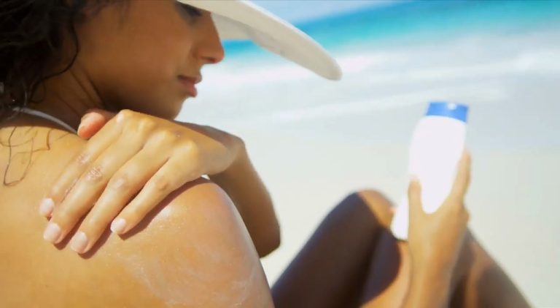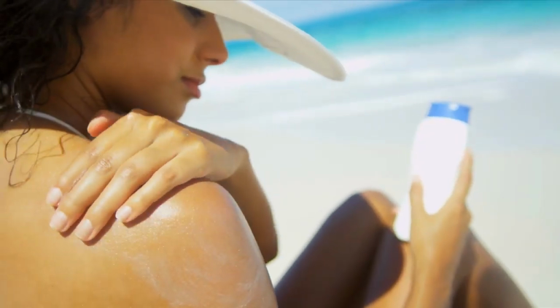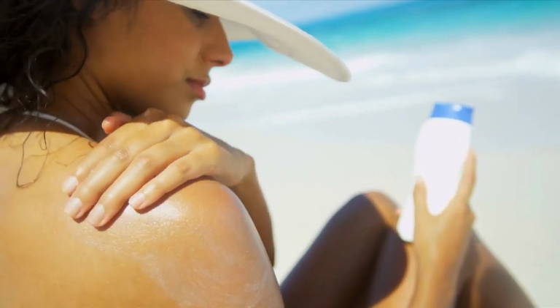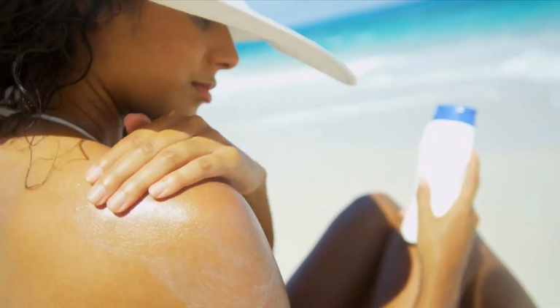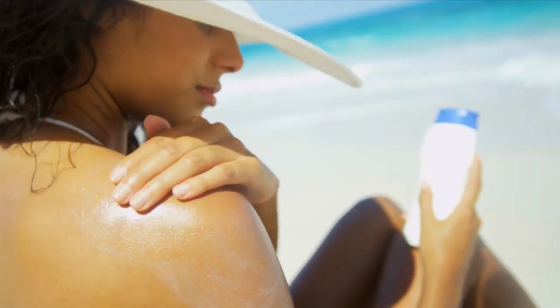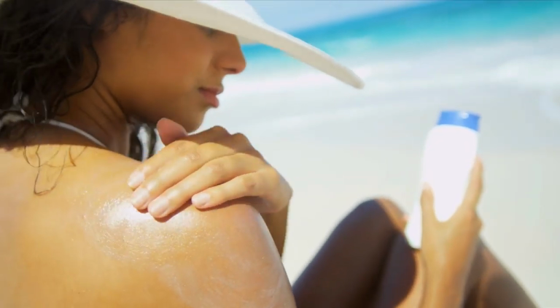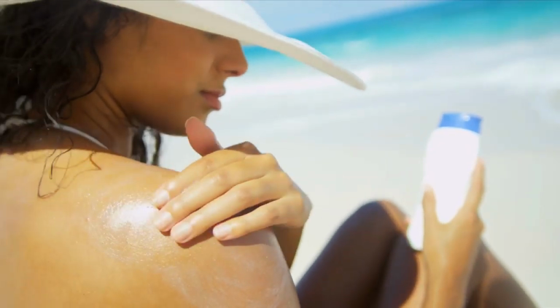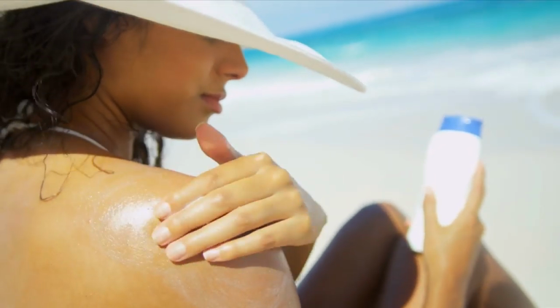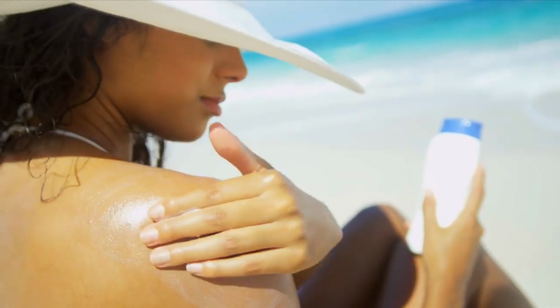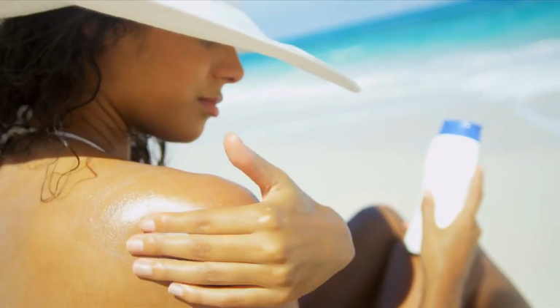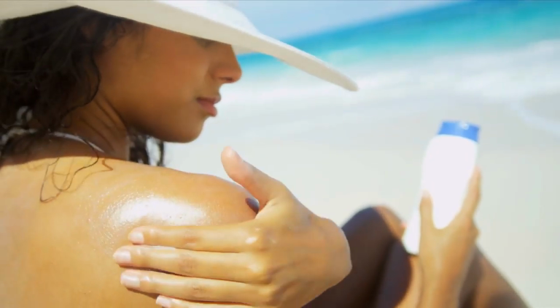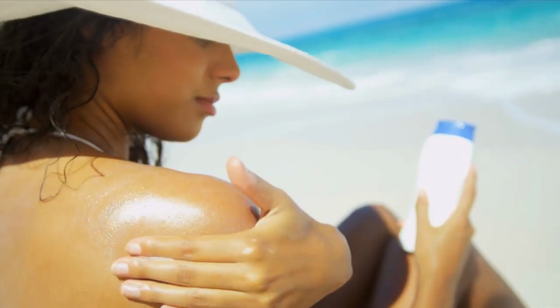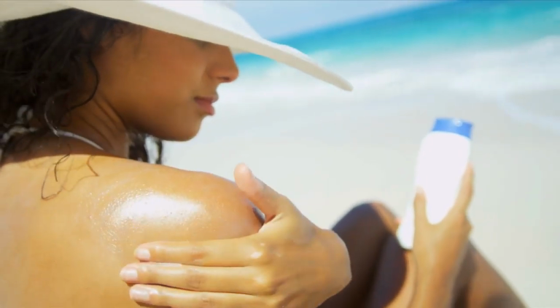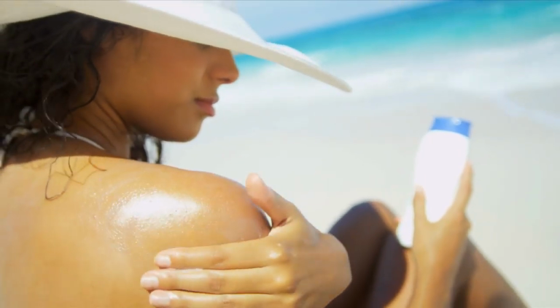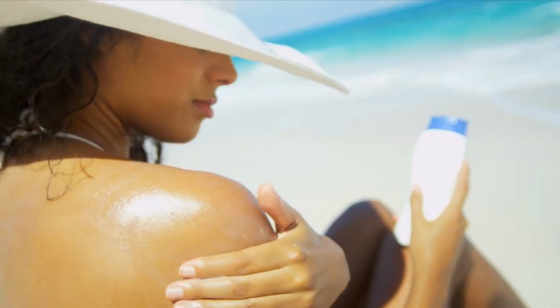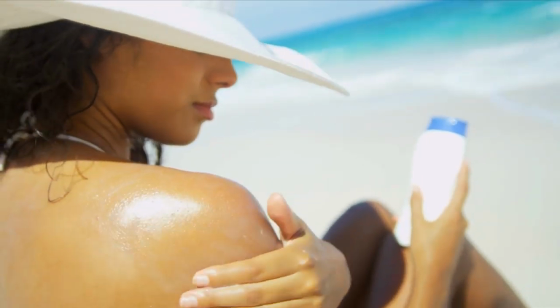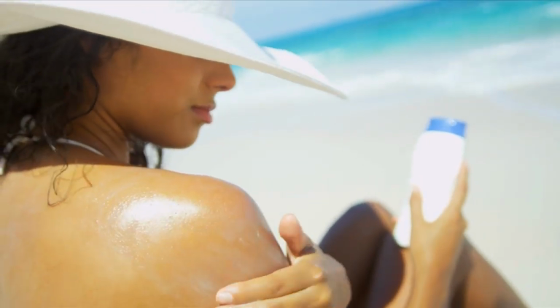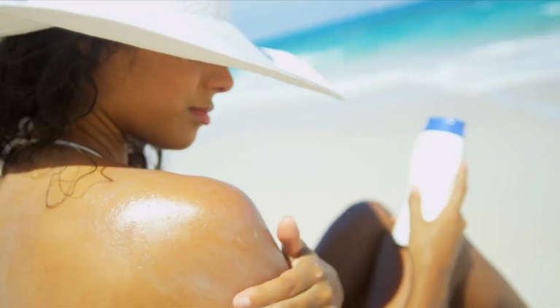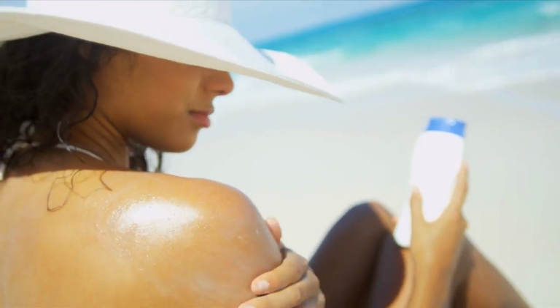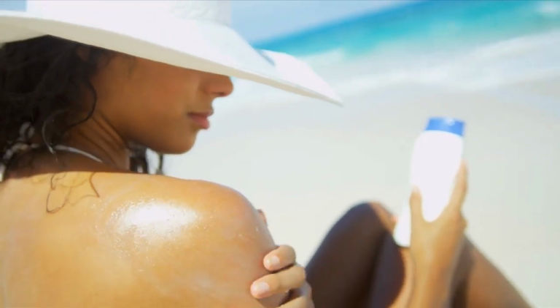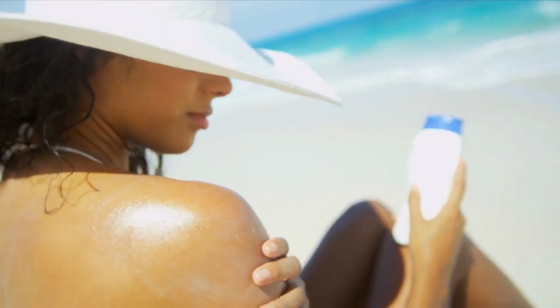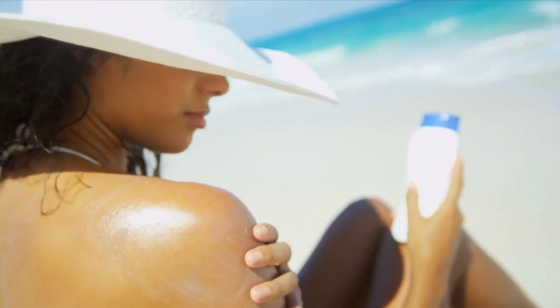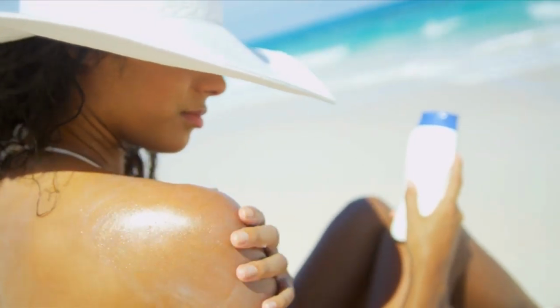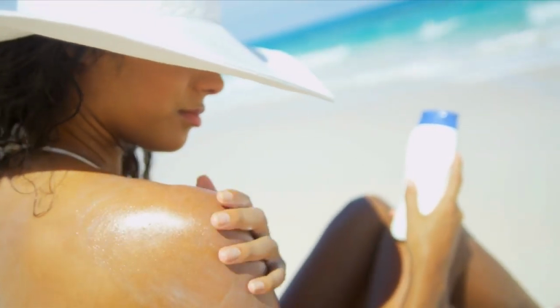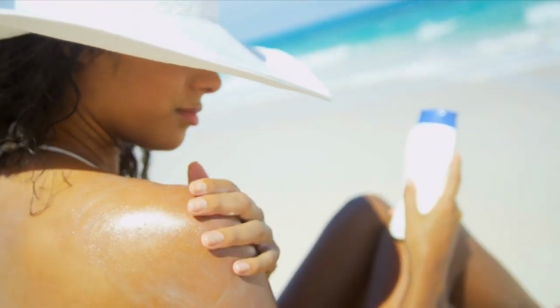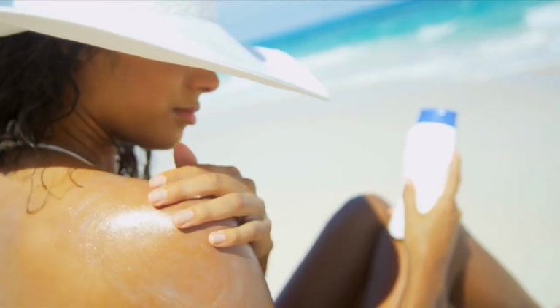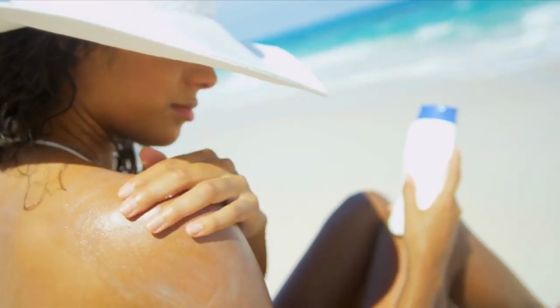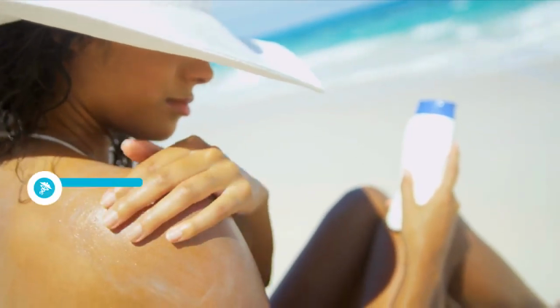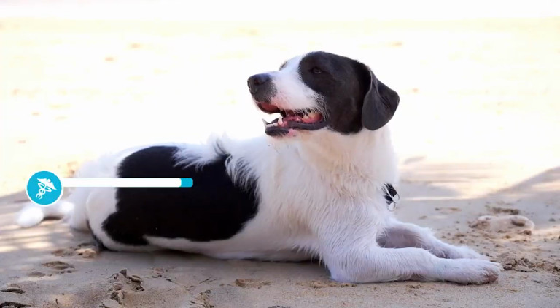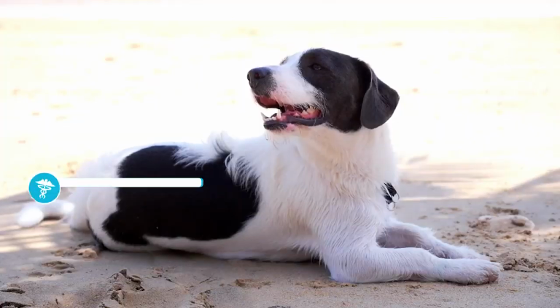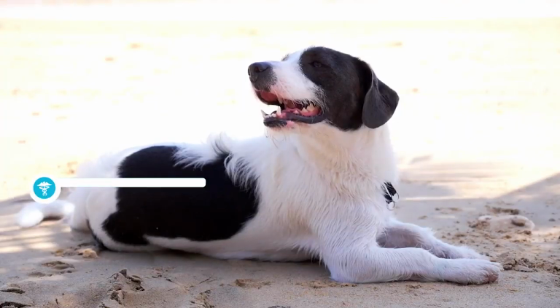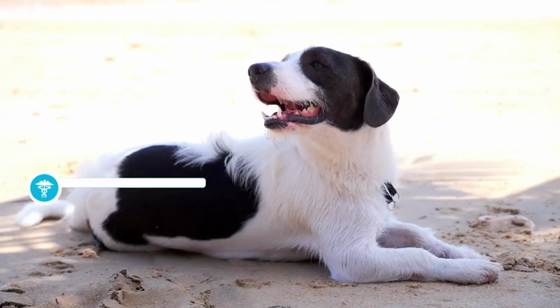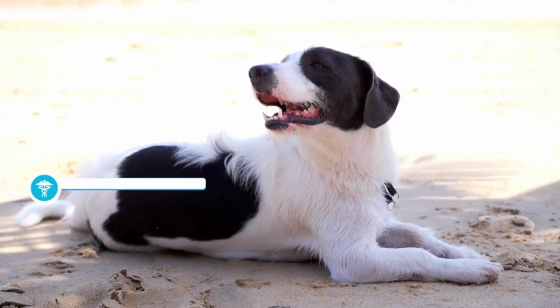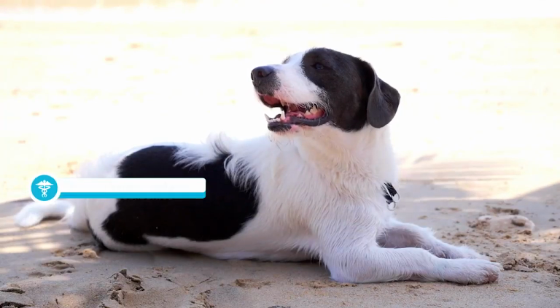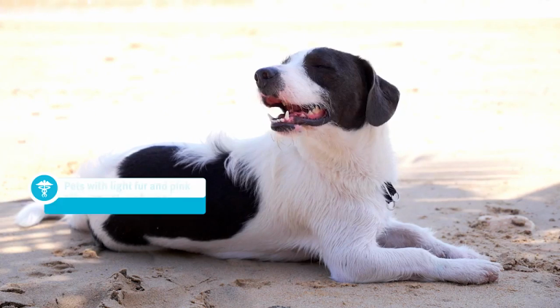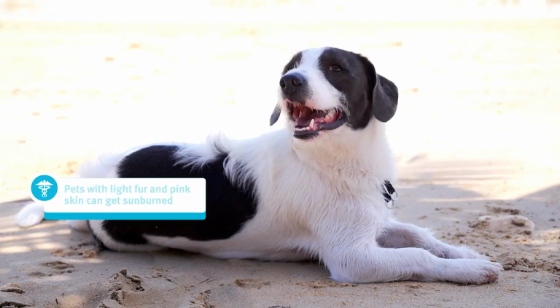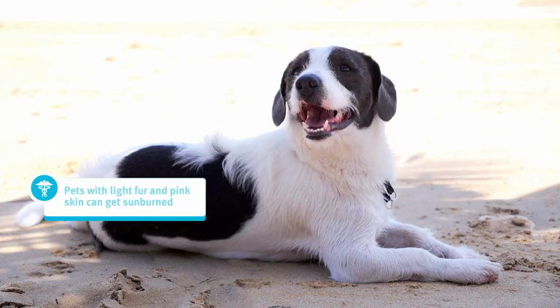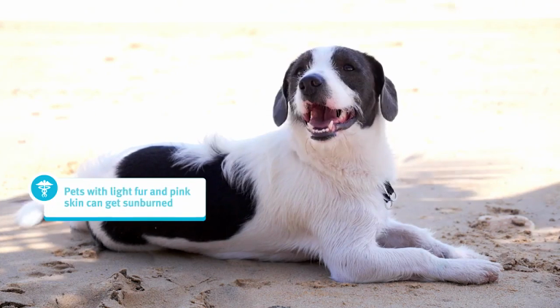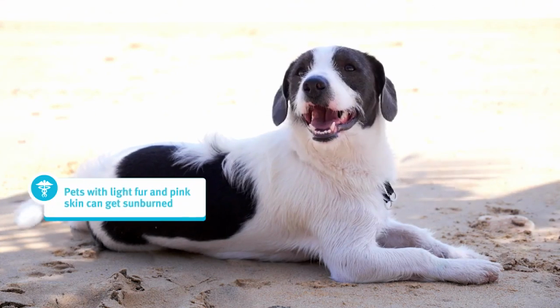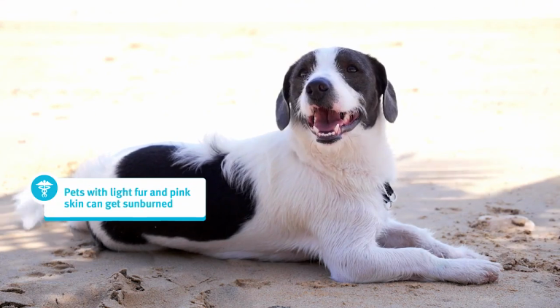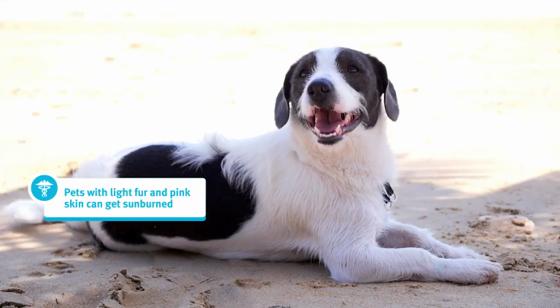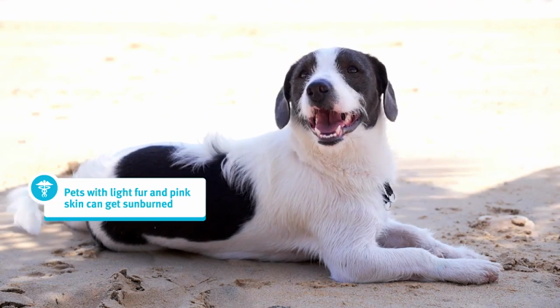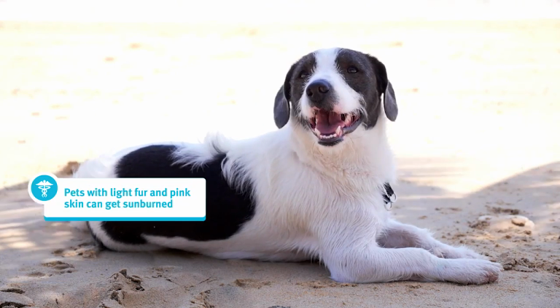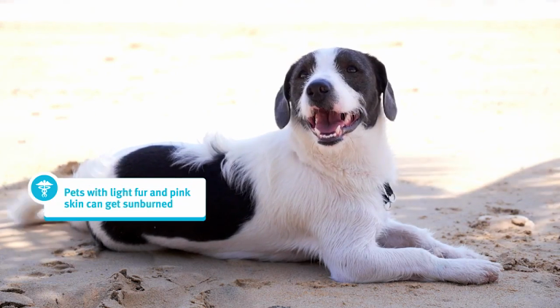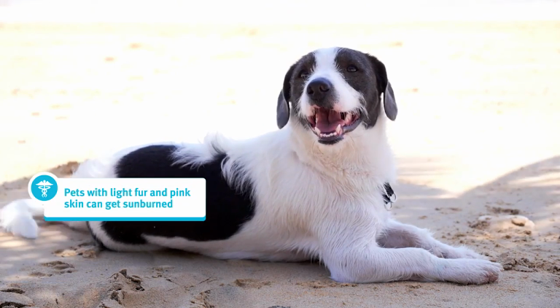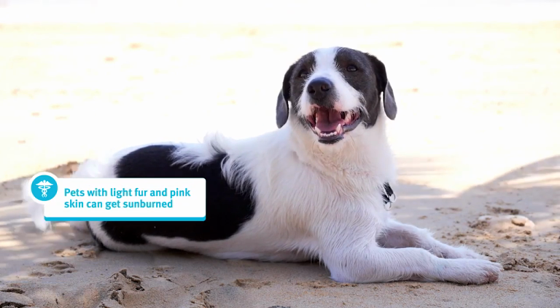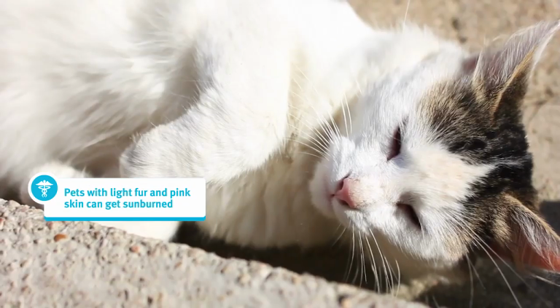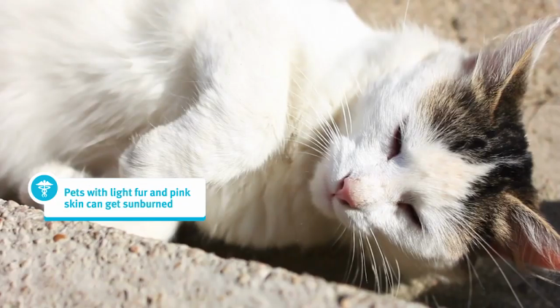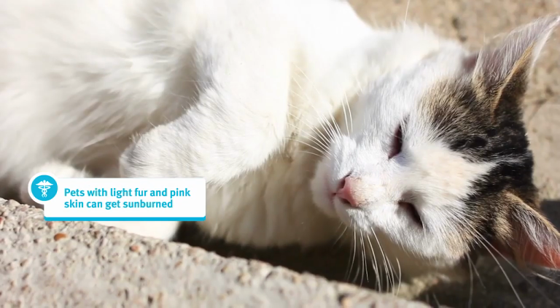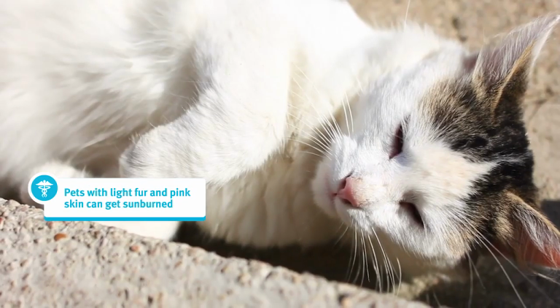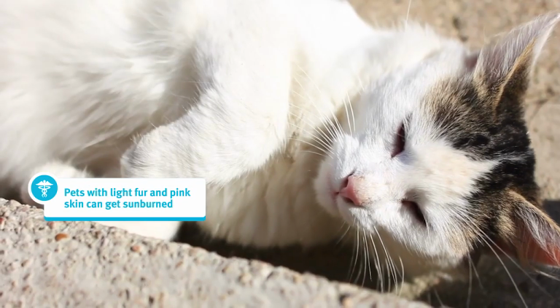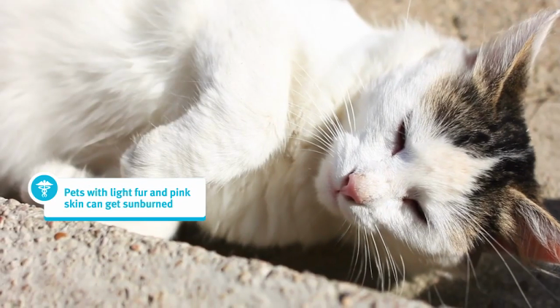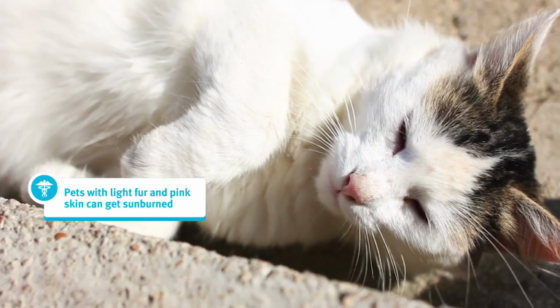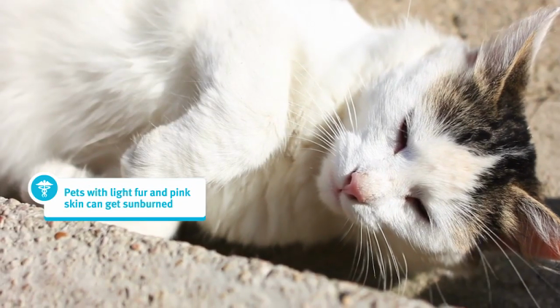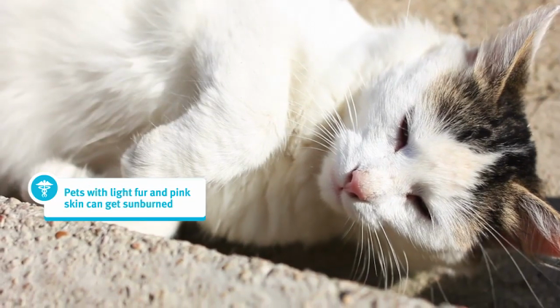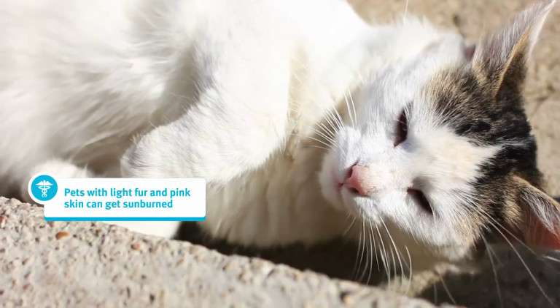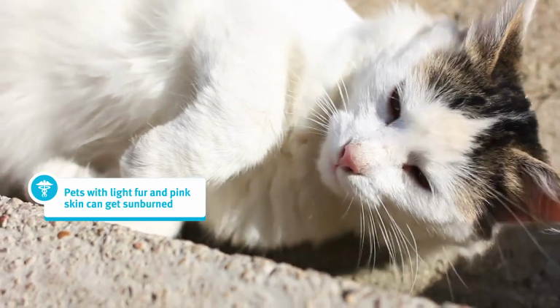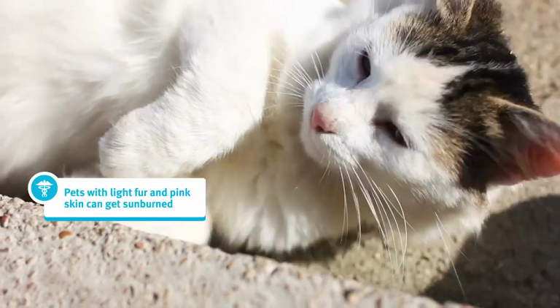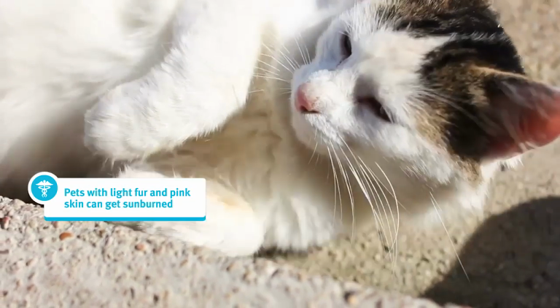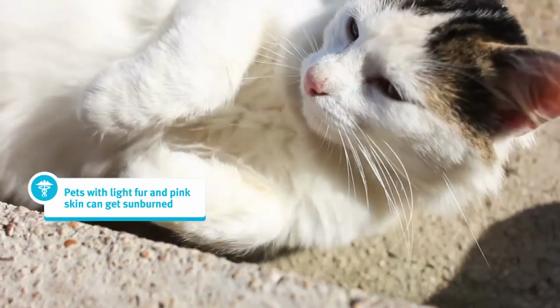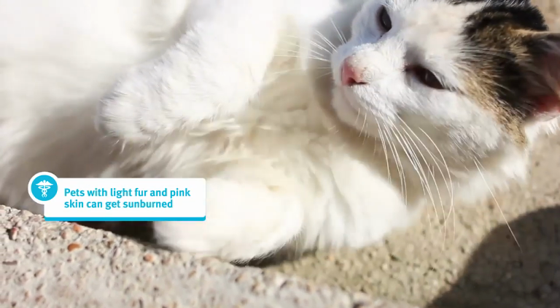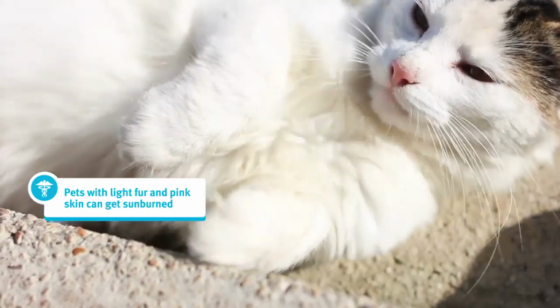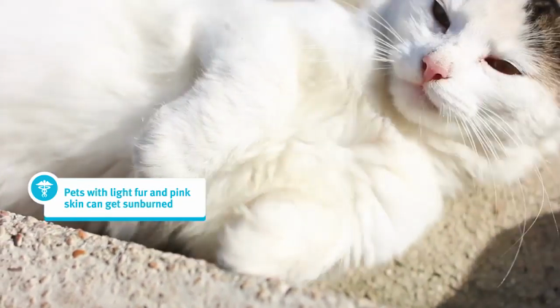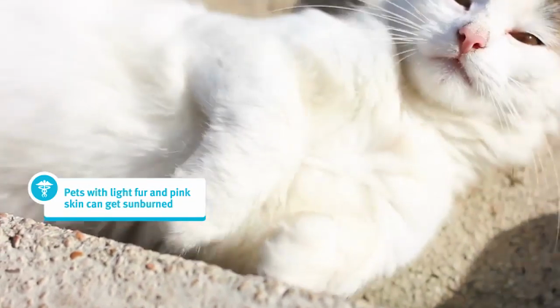Humans aren't the only ones who need to be concerned about the sun. Pets can get sunburned too, especially if they have light fur and pink skin.